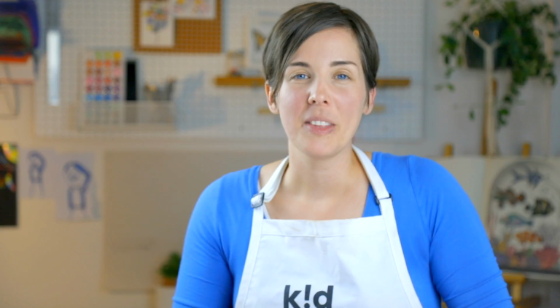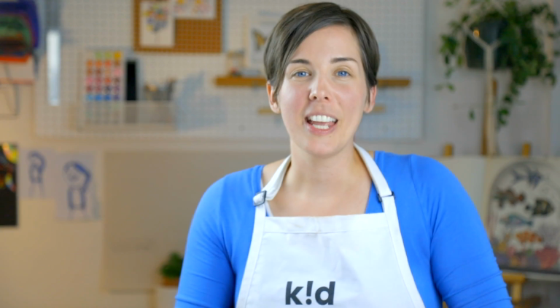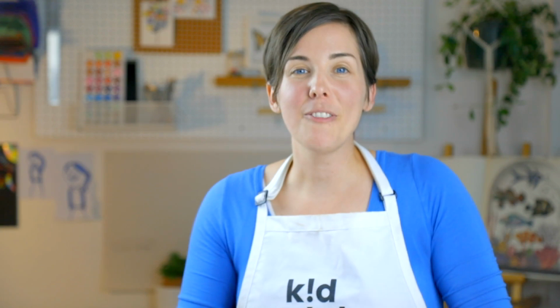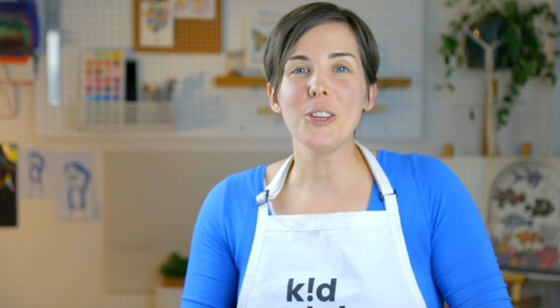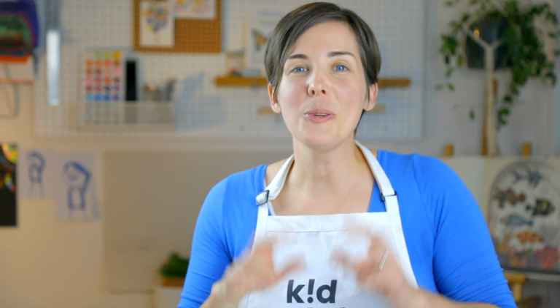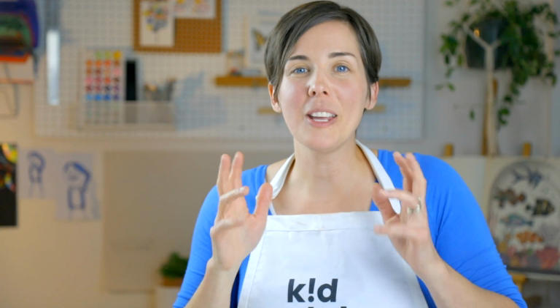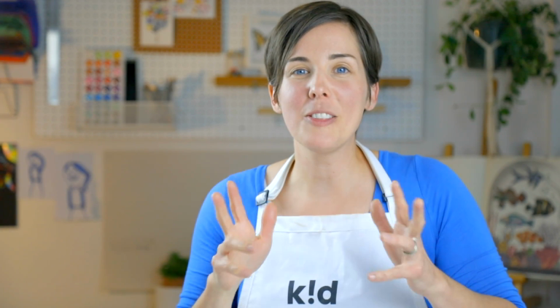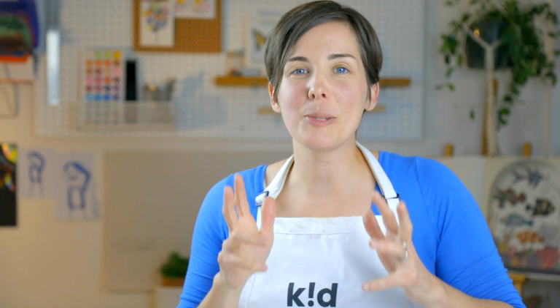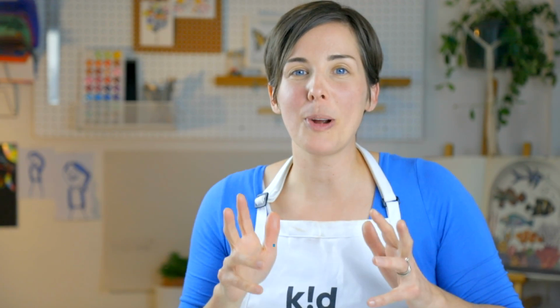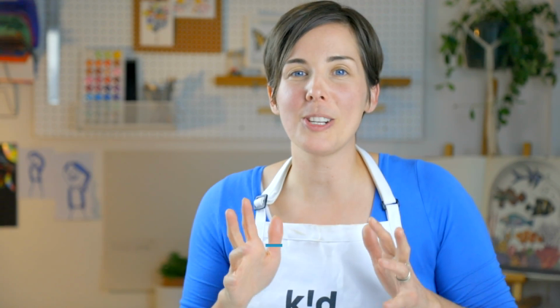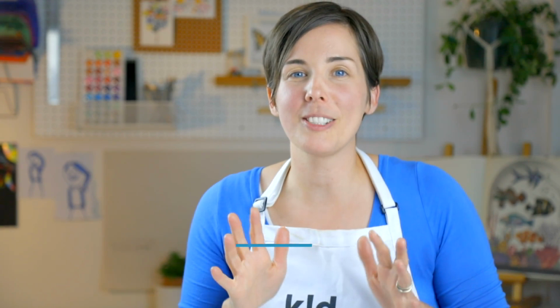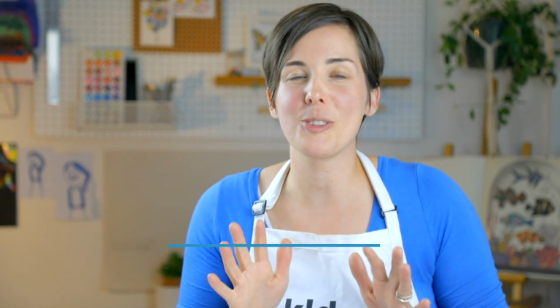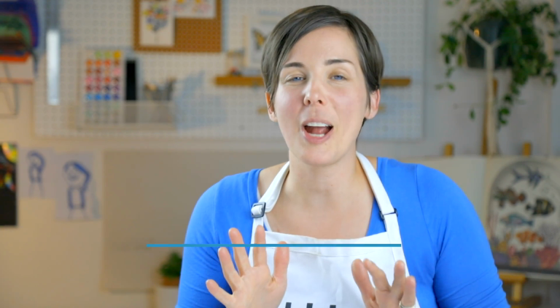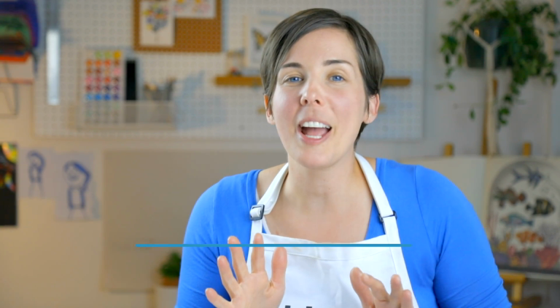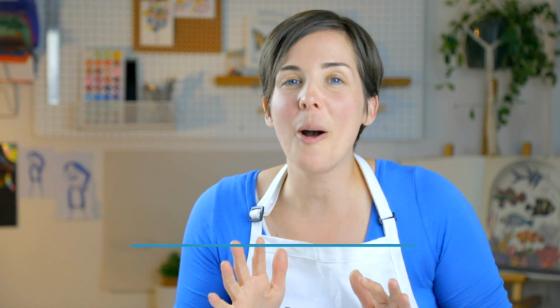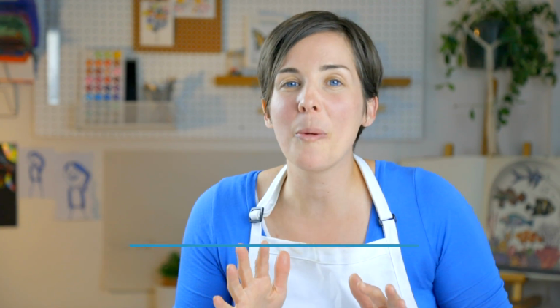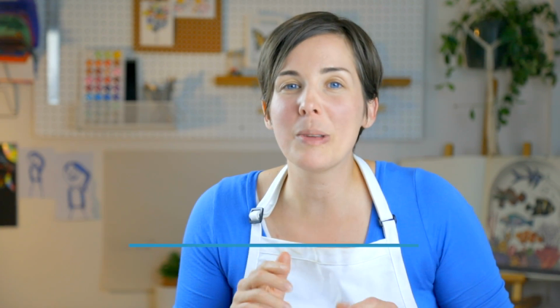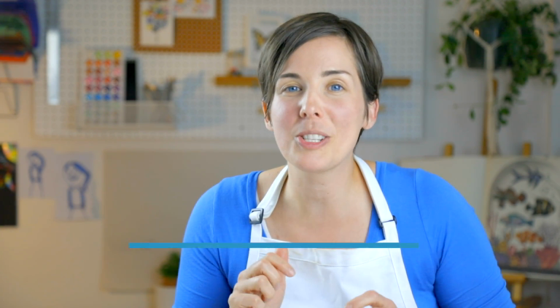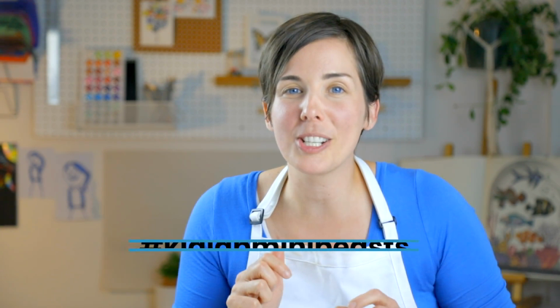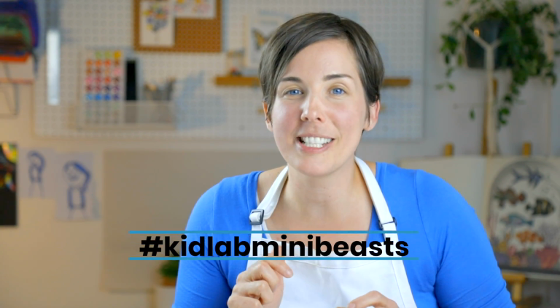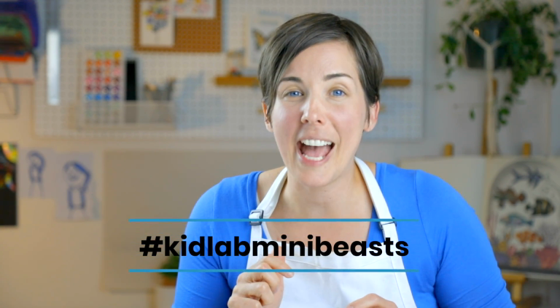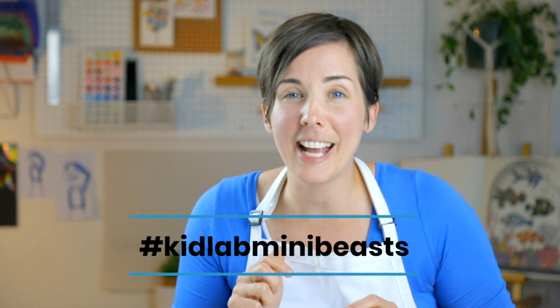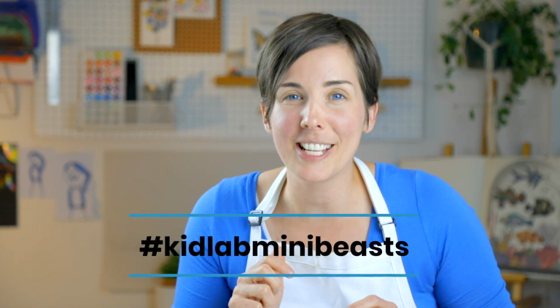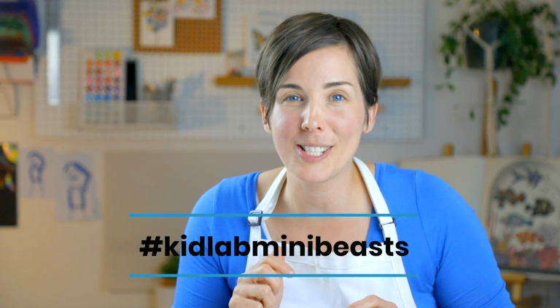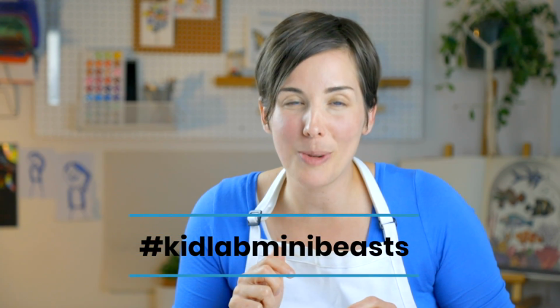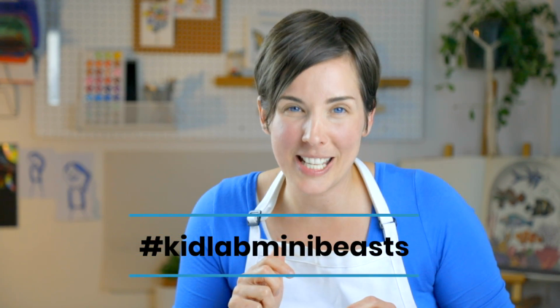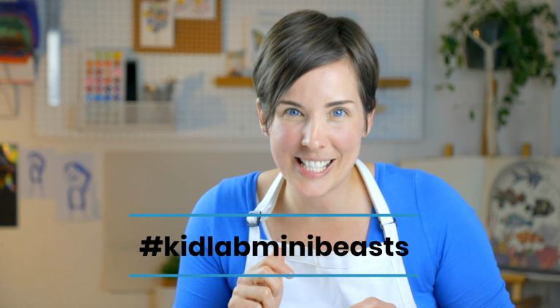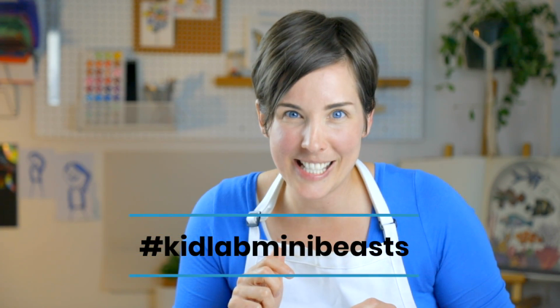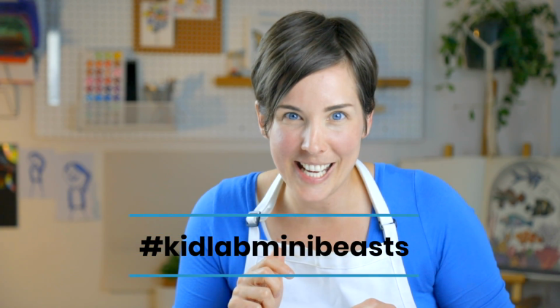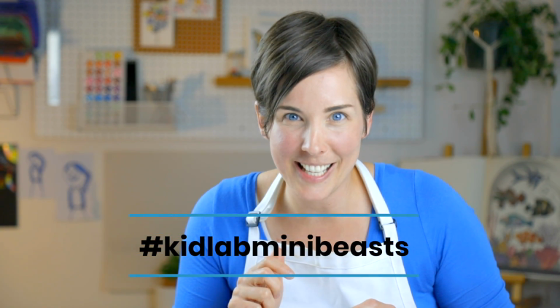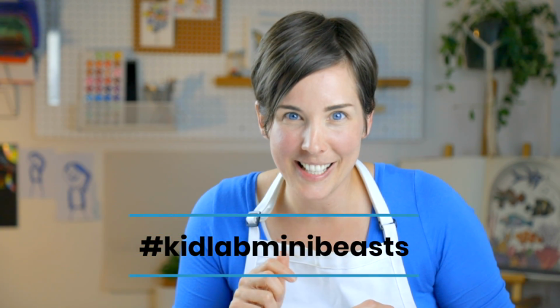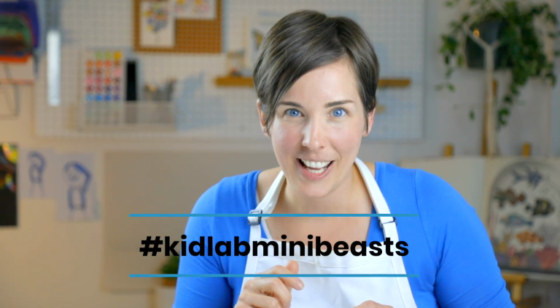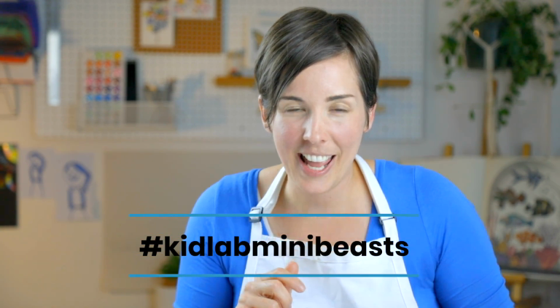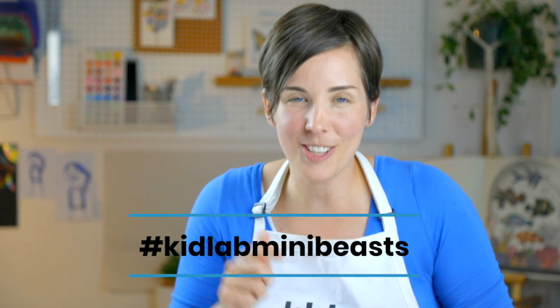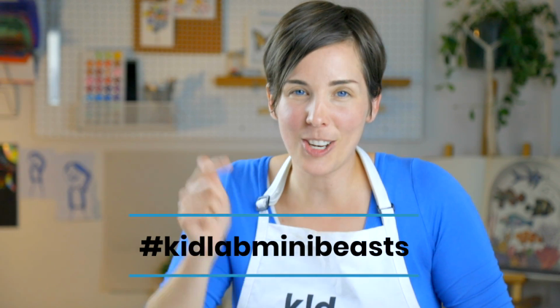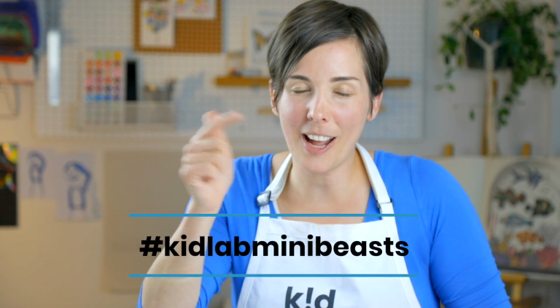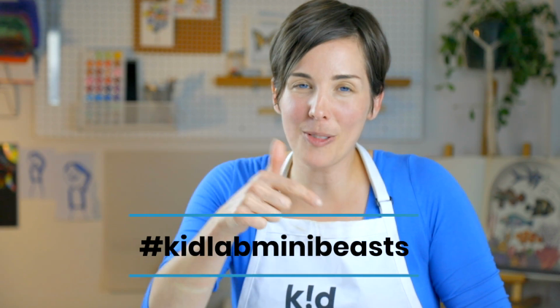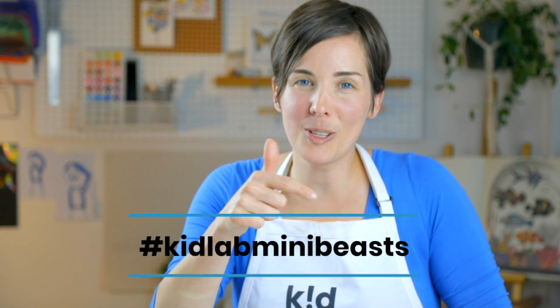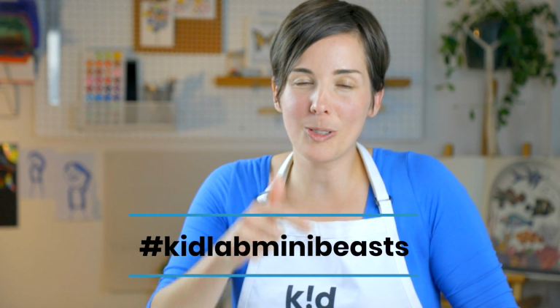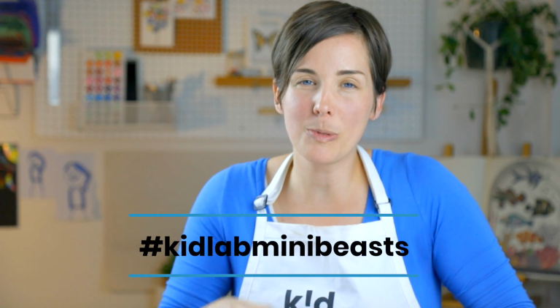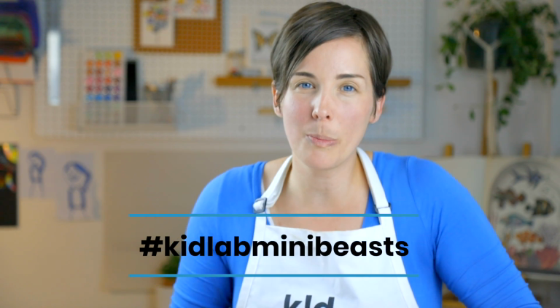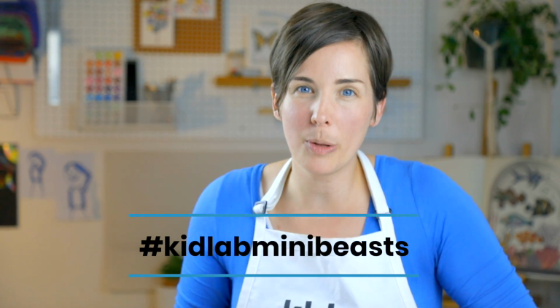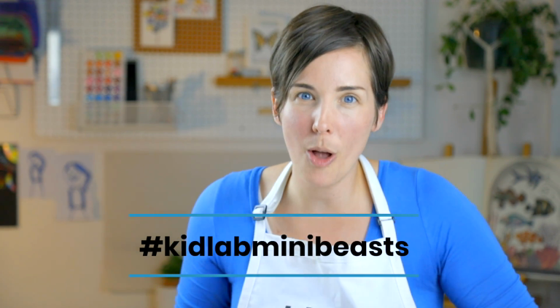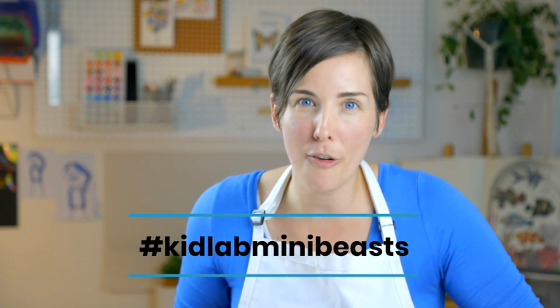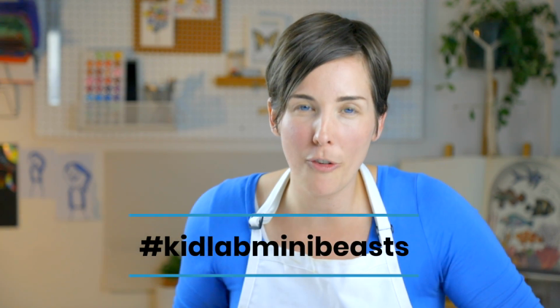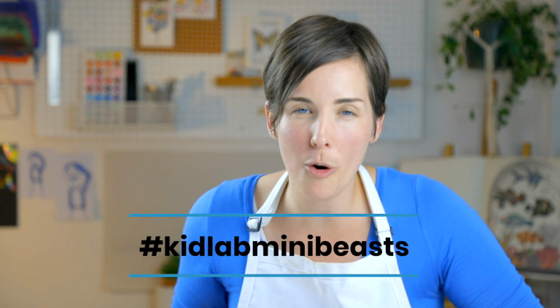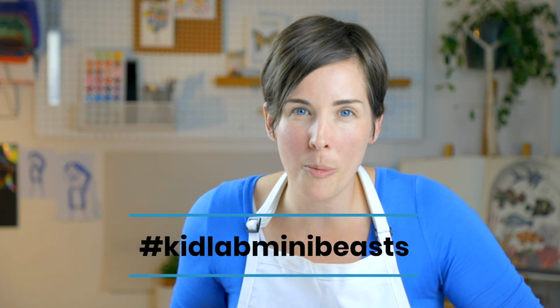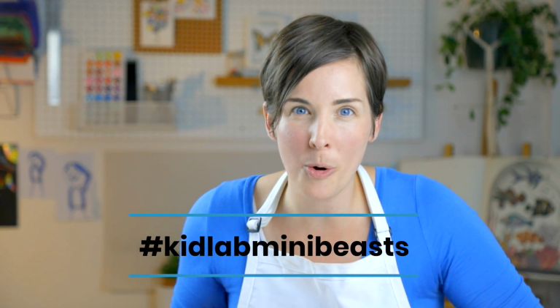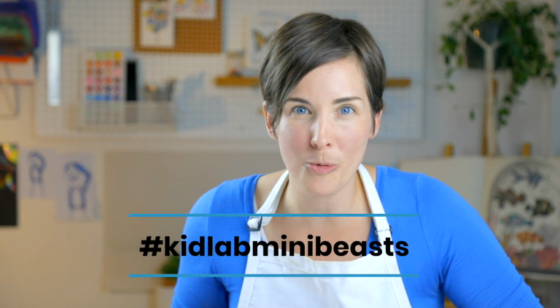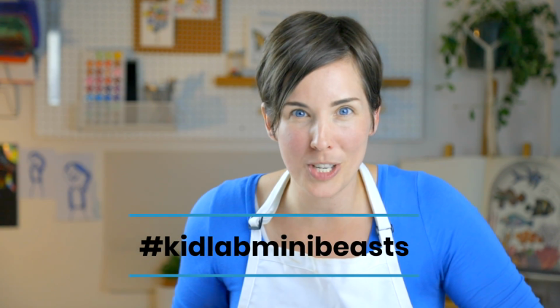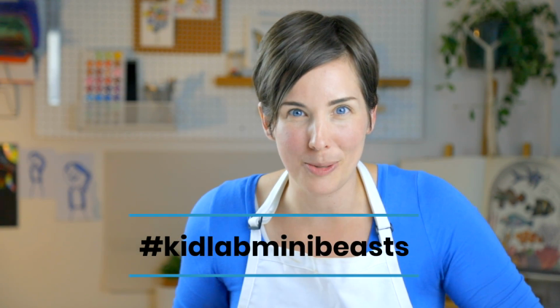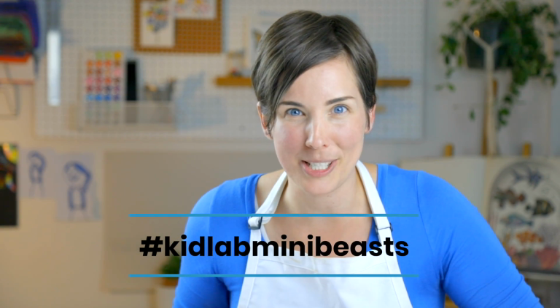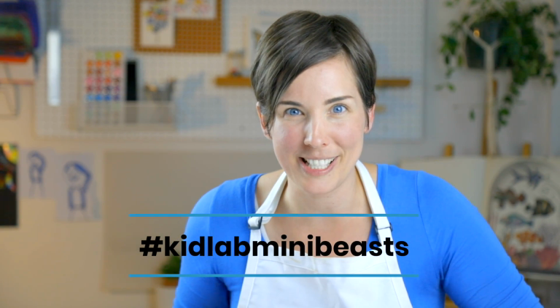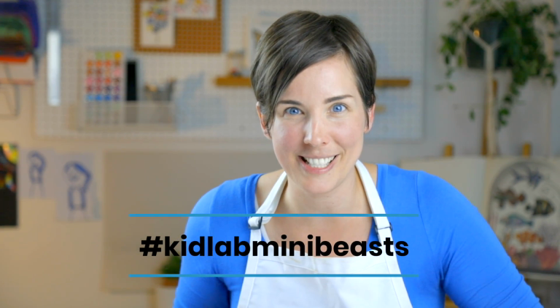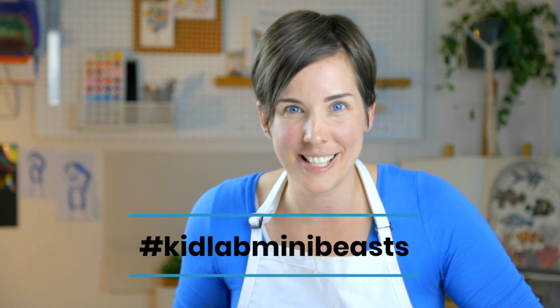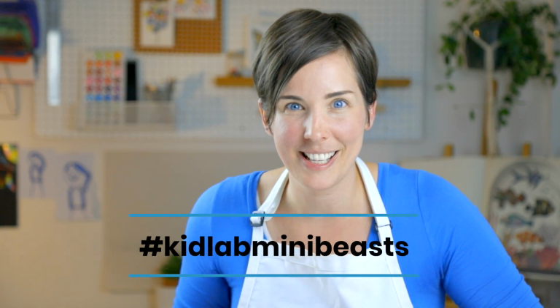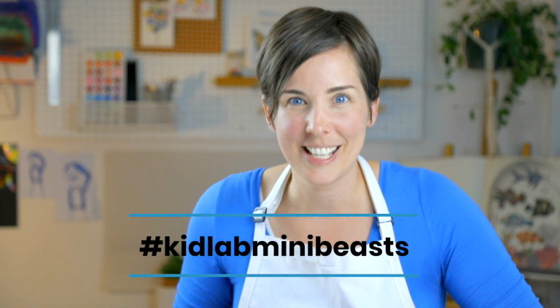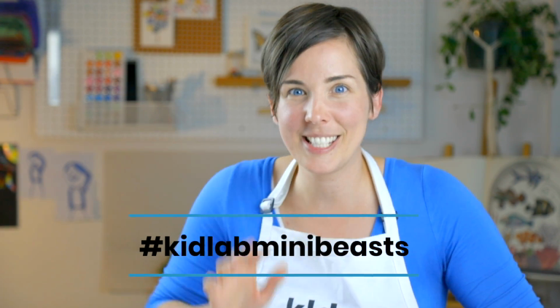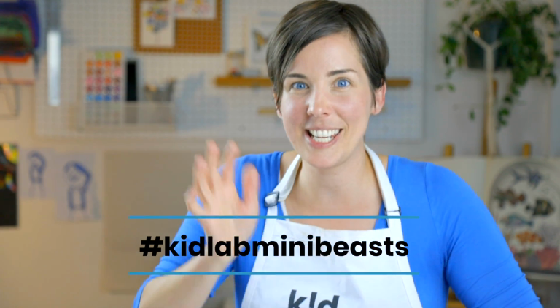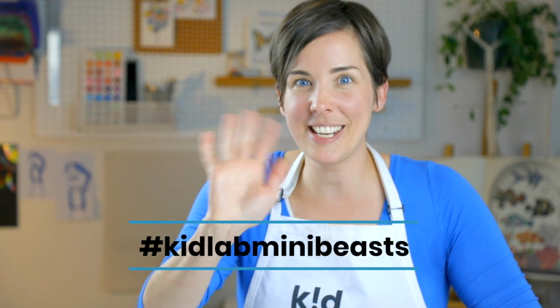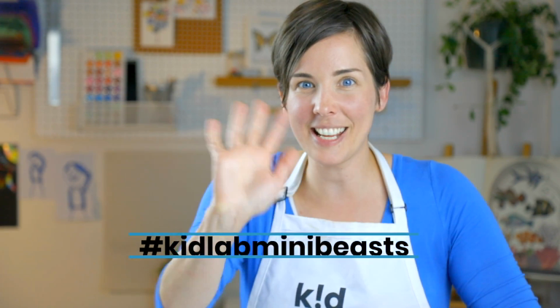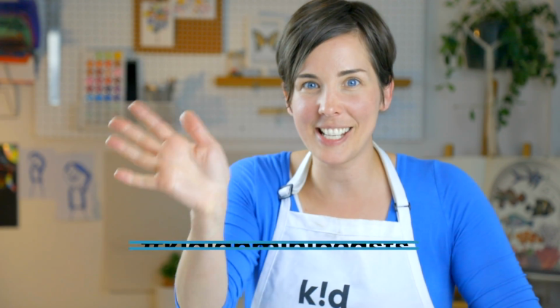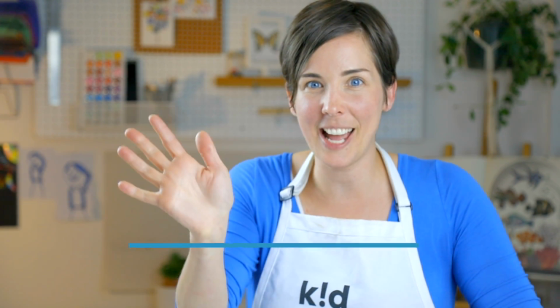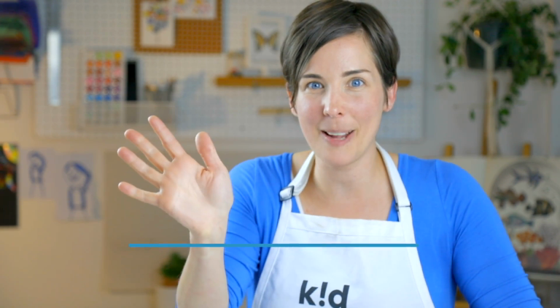If you give this project a try at home, be sure to tag us so we can see it. Check out the description below for more resources. See you next time!